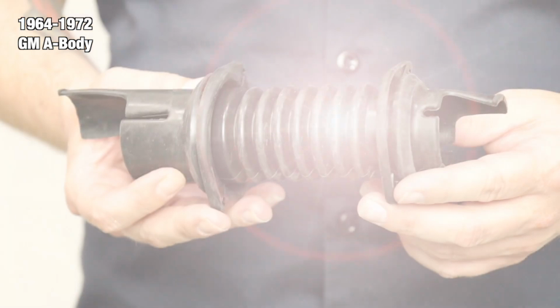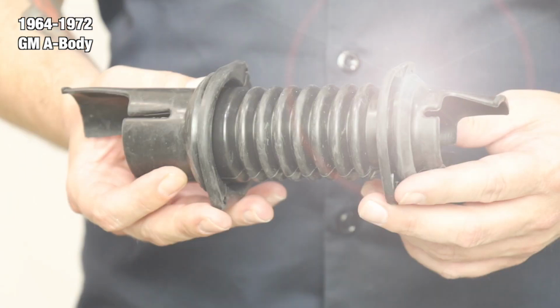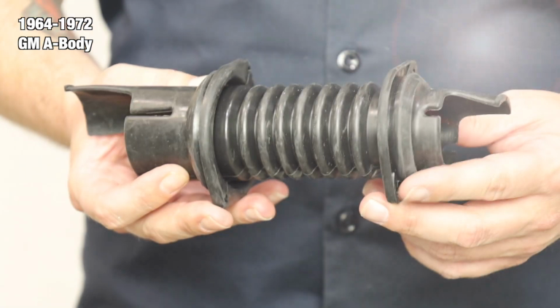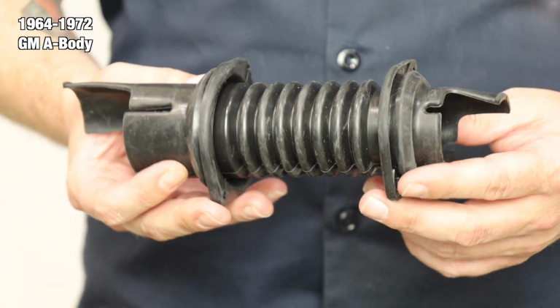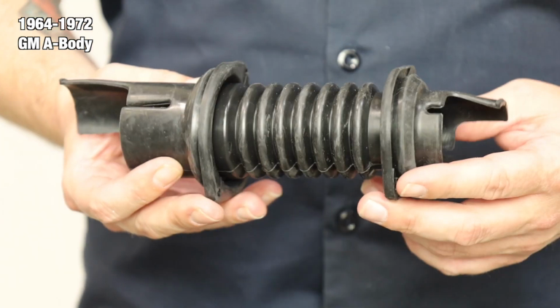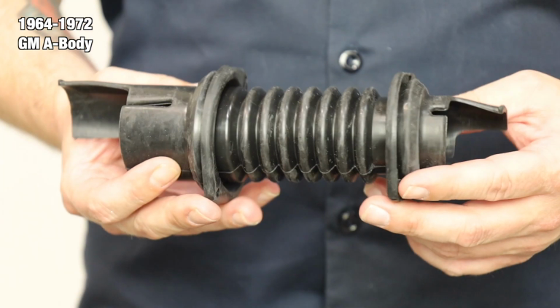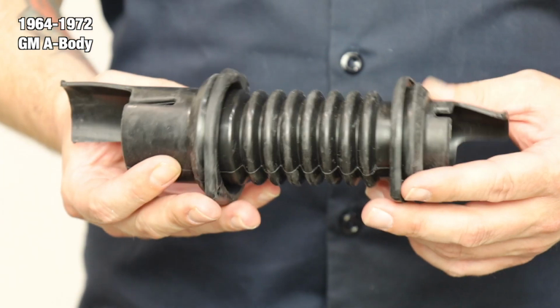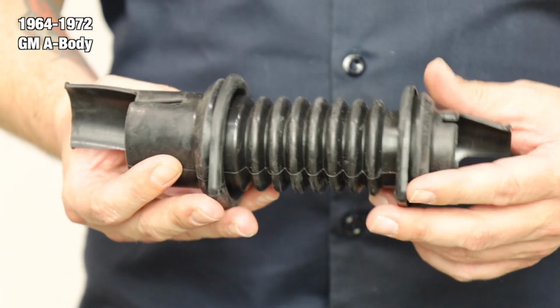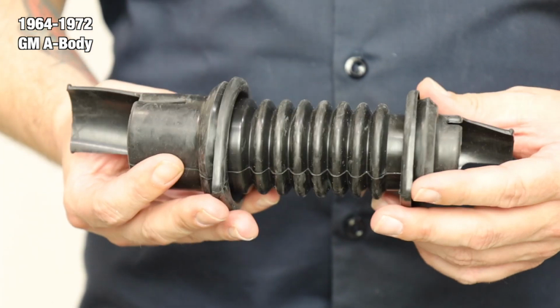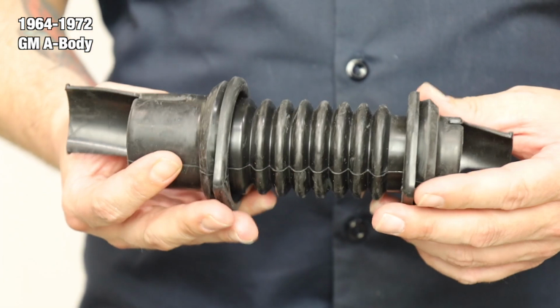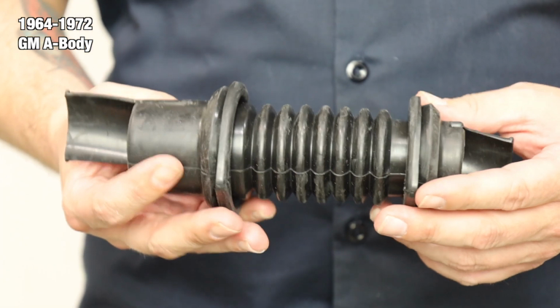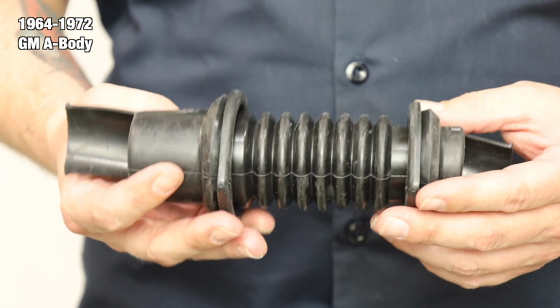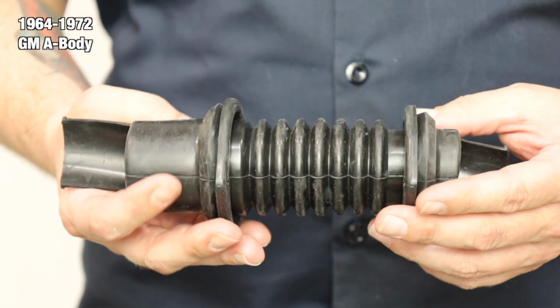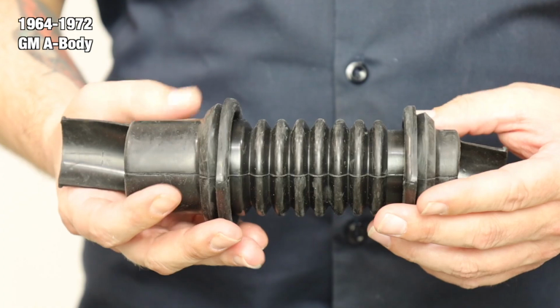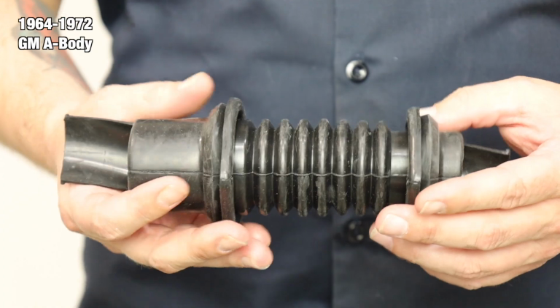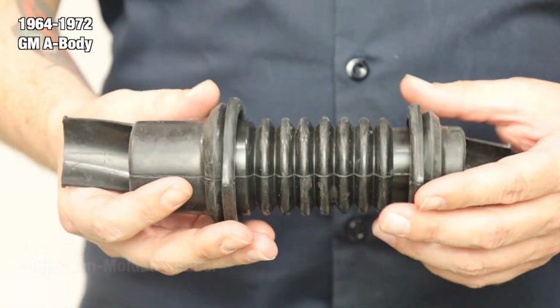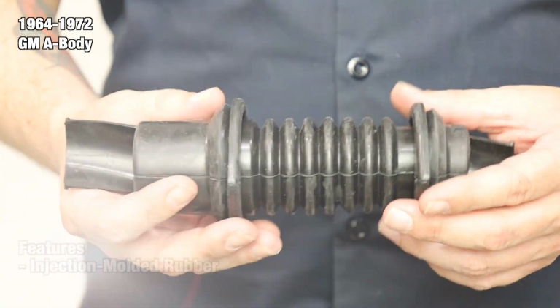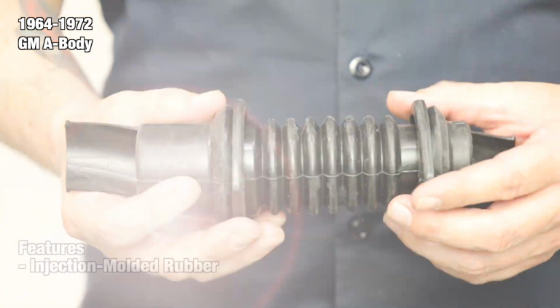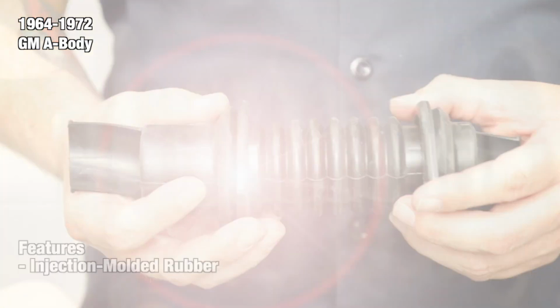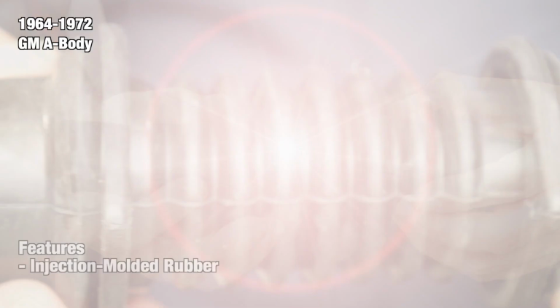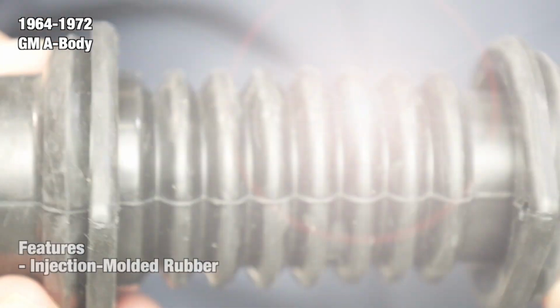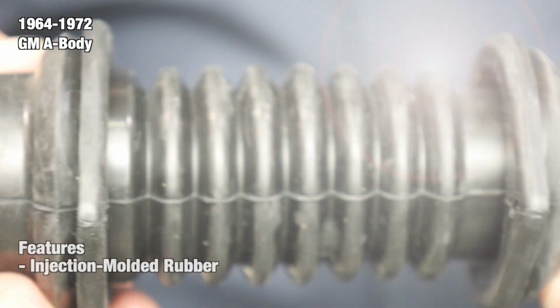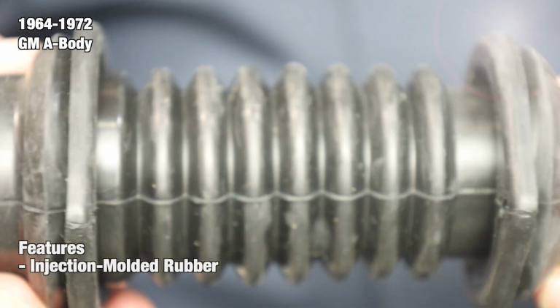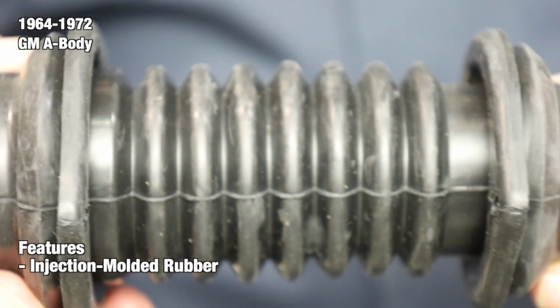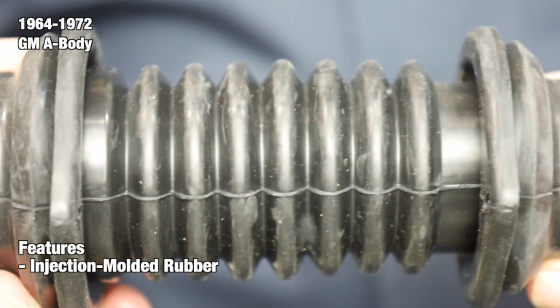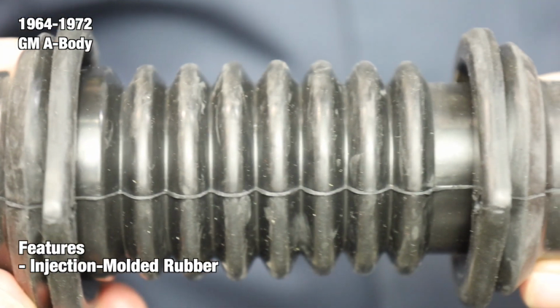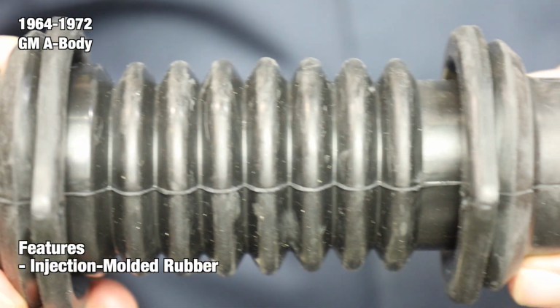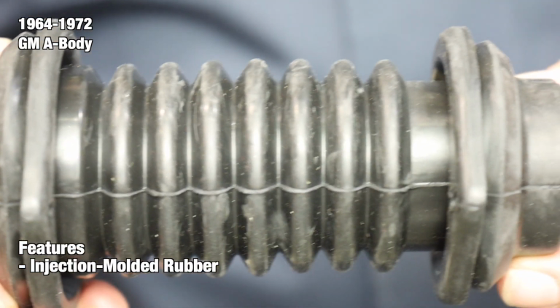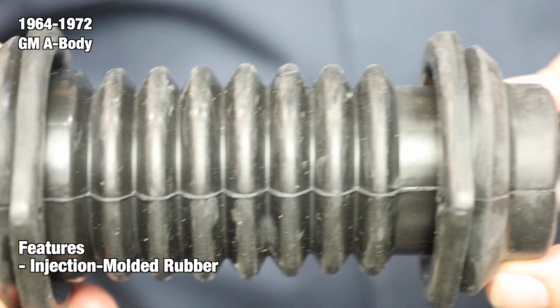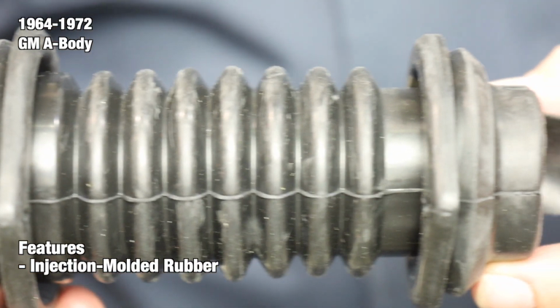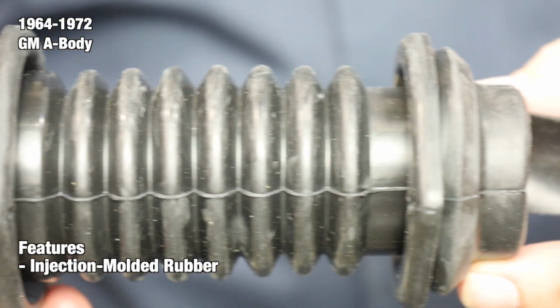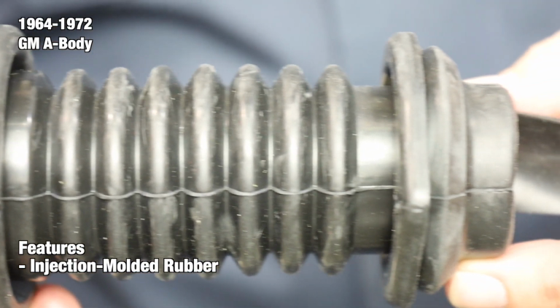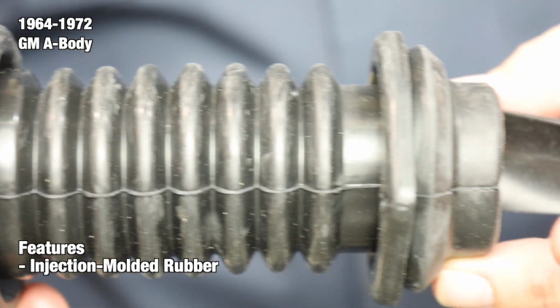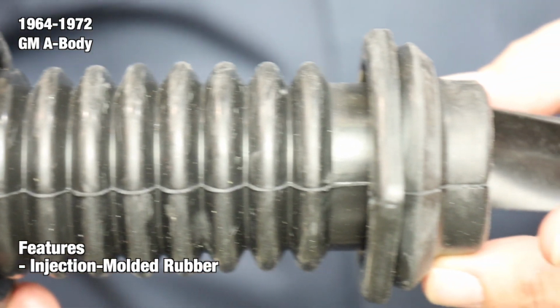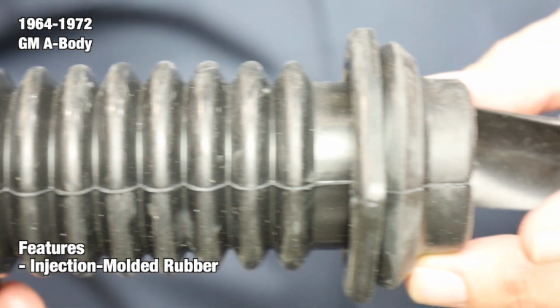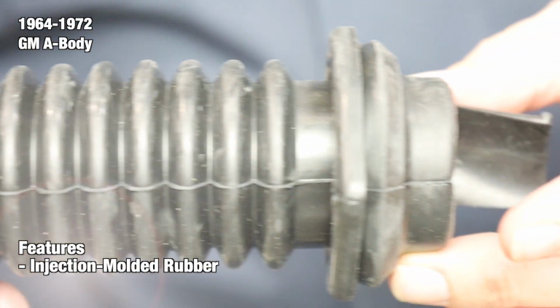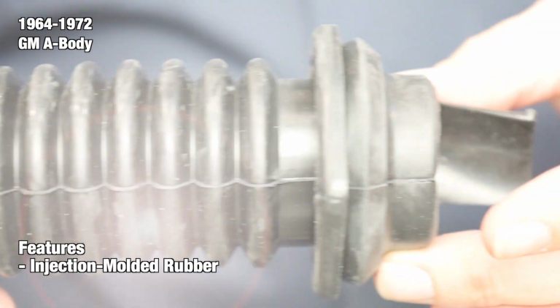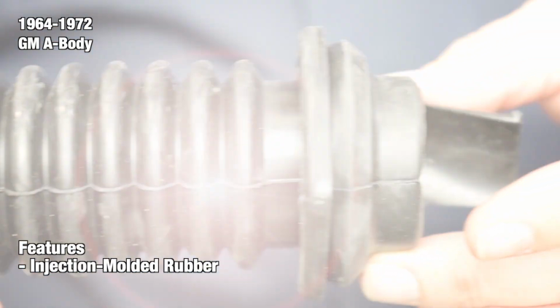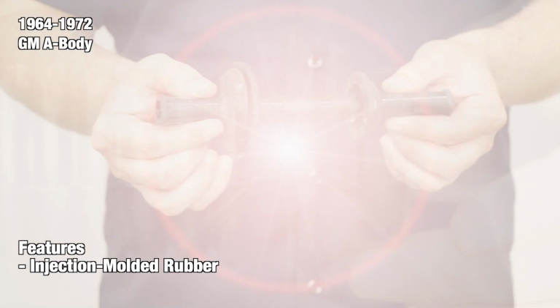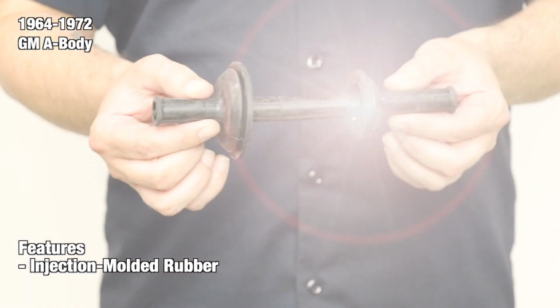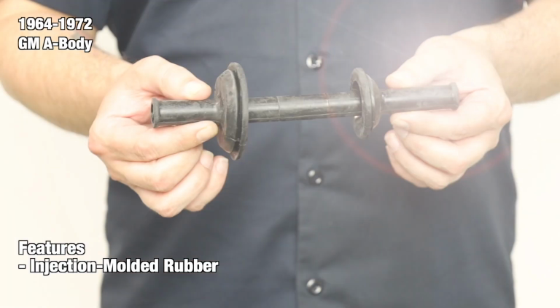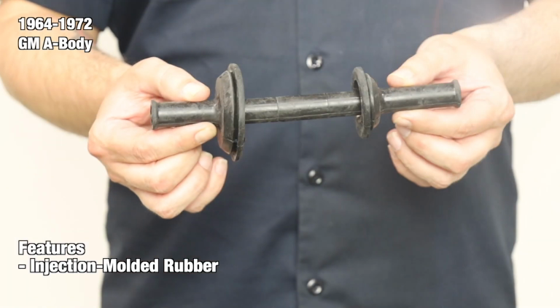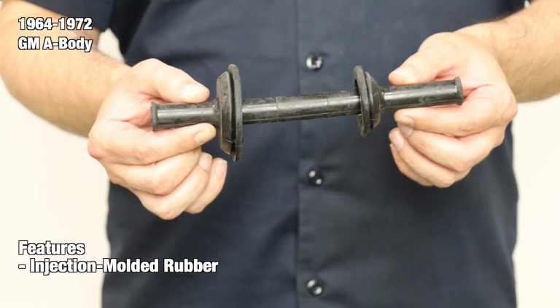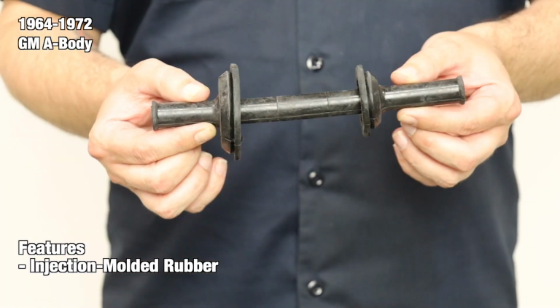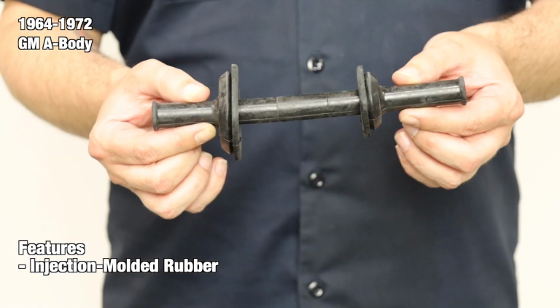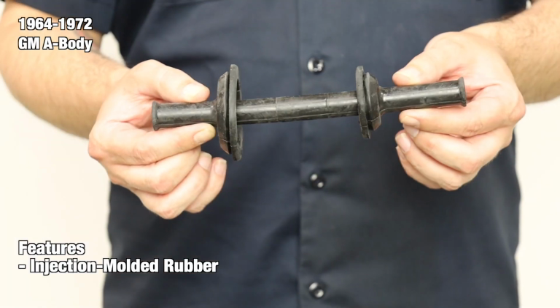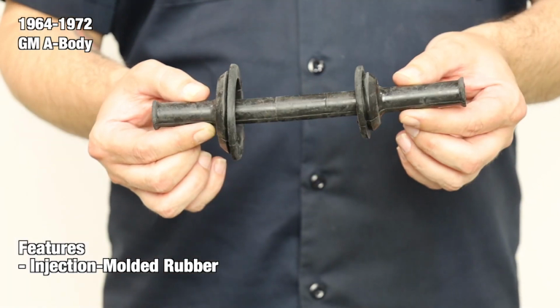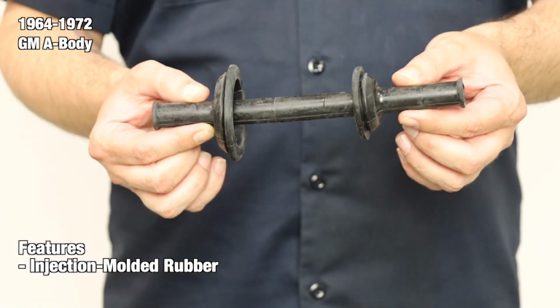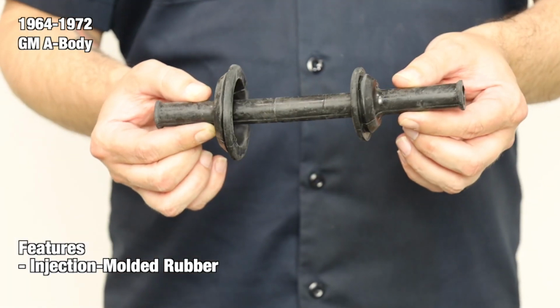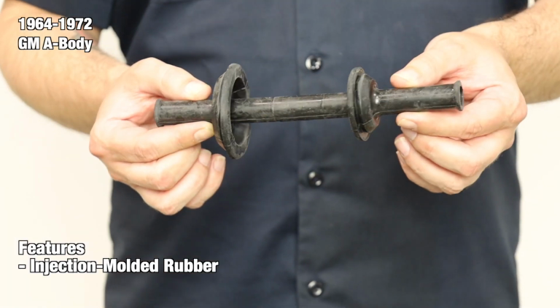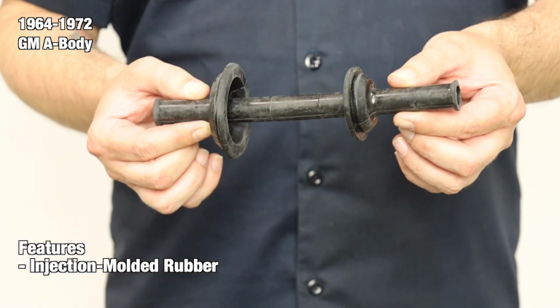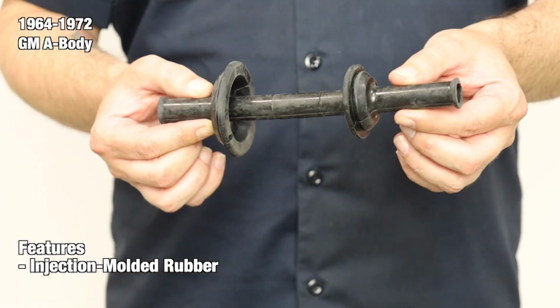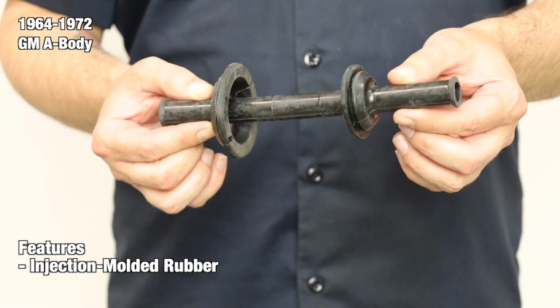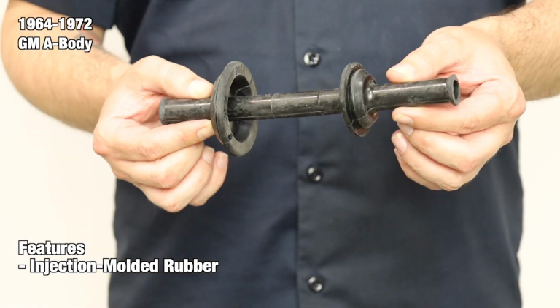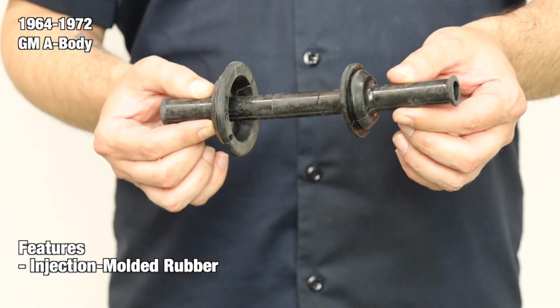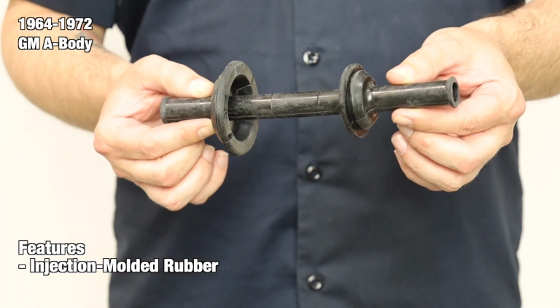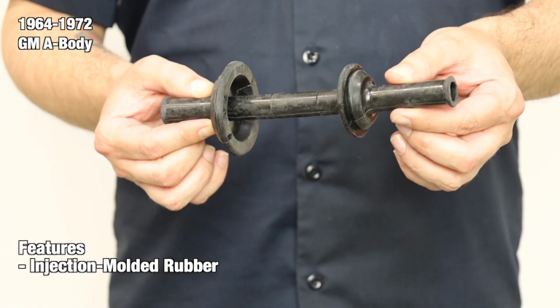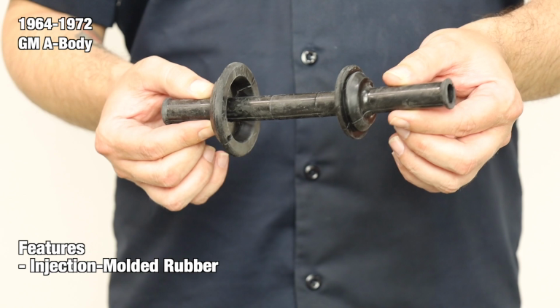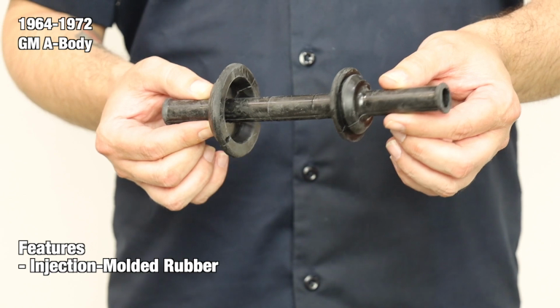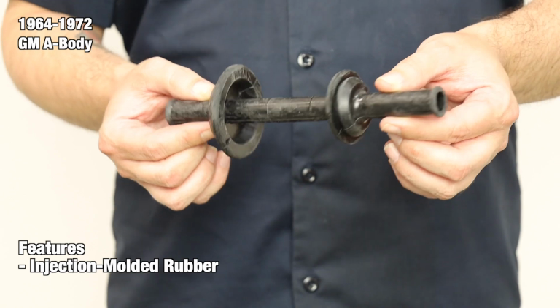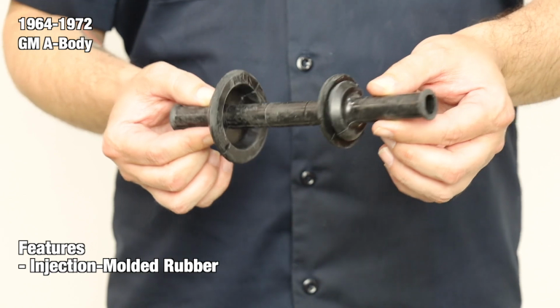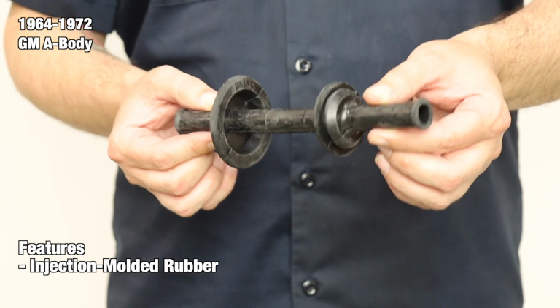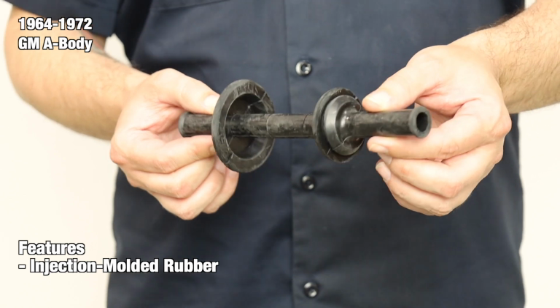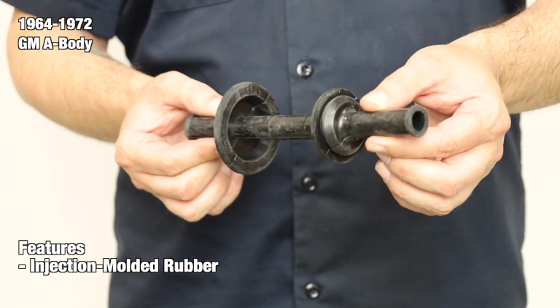The harness routes inside of the boot. Sold as a pair, each boot is manufactured from injection molded rubber. They feature the correct shapes and contours to perfectly match your originals.